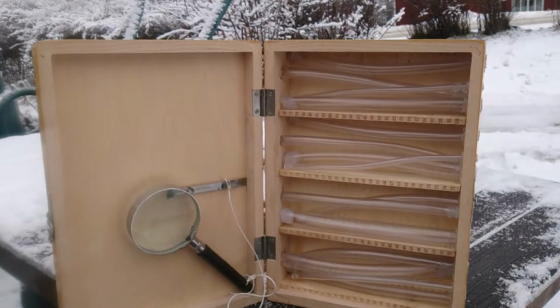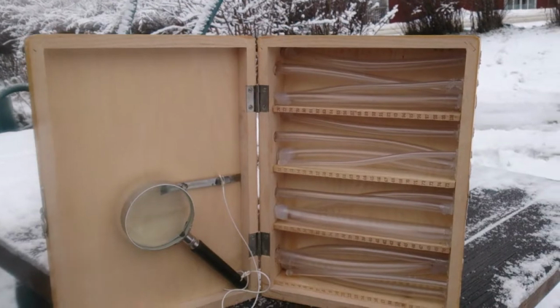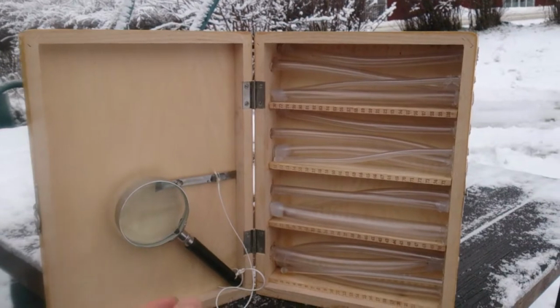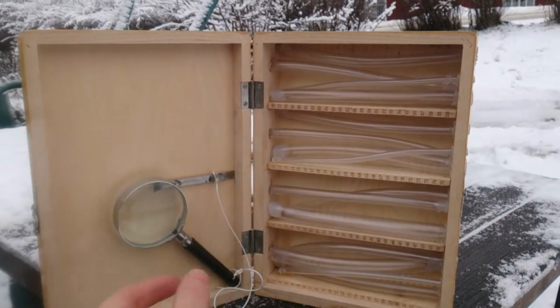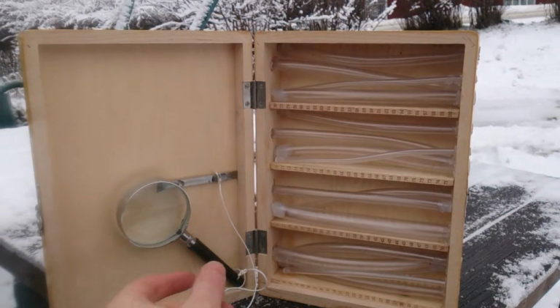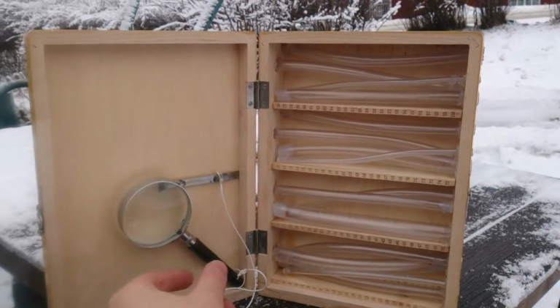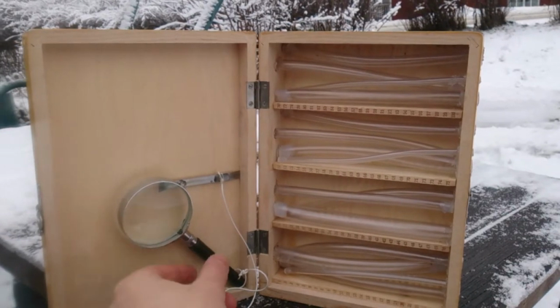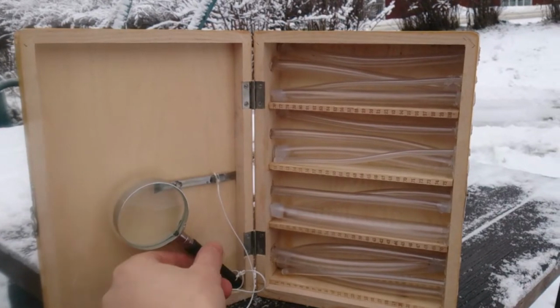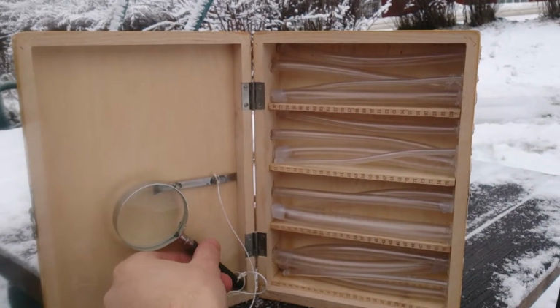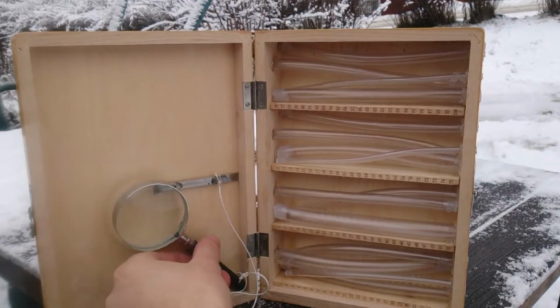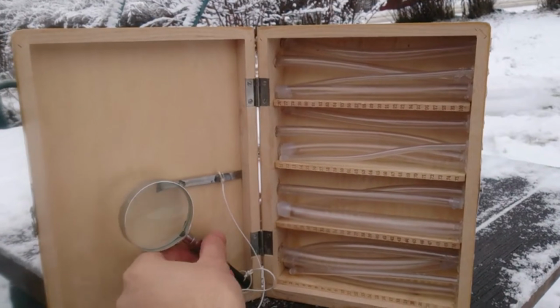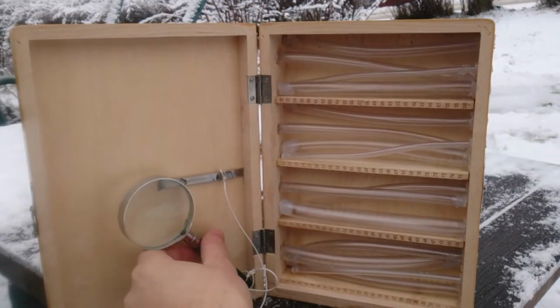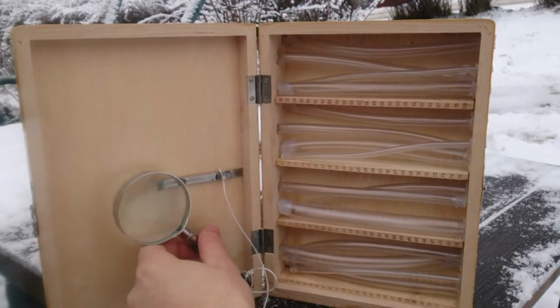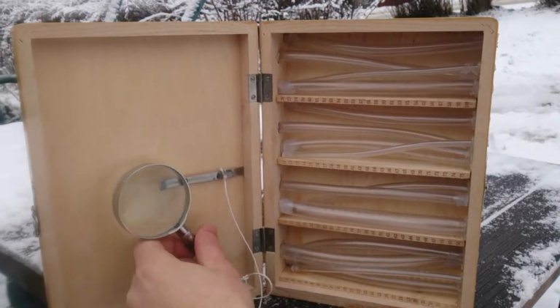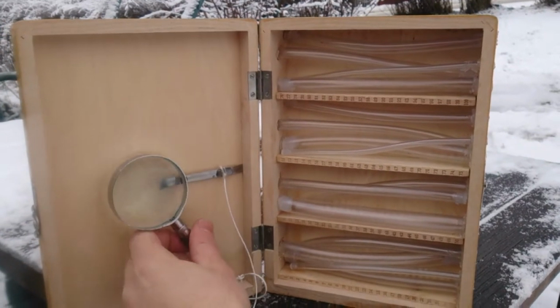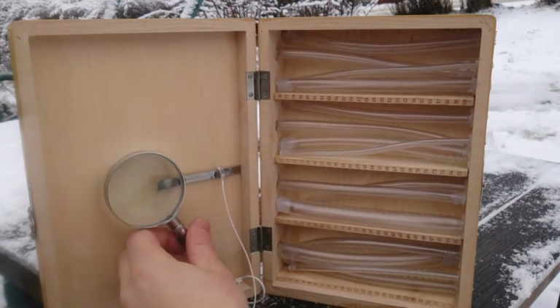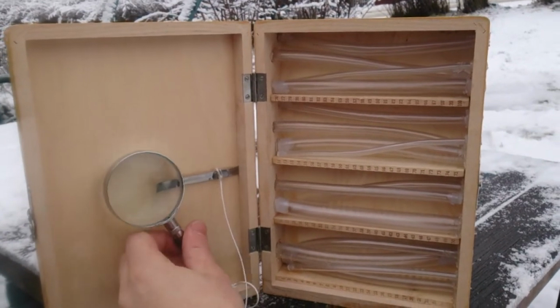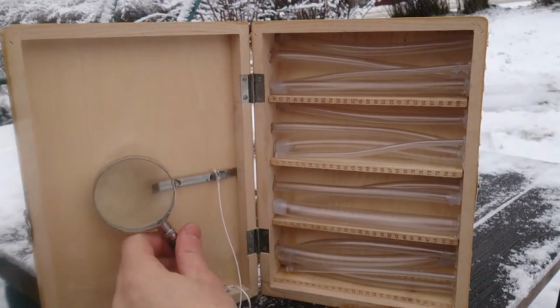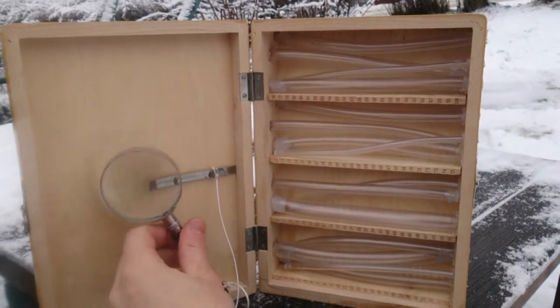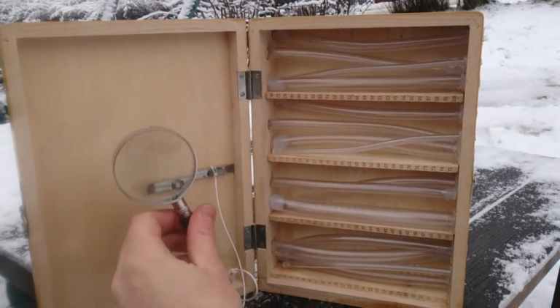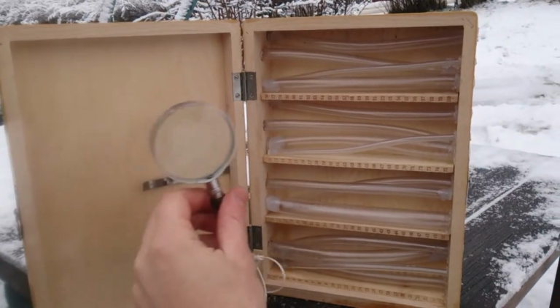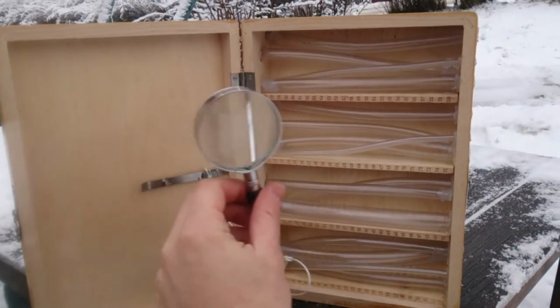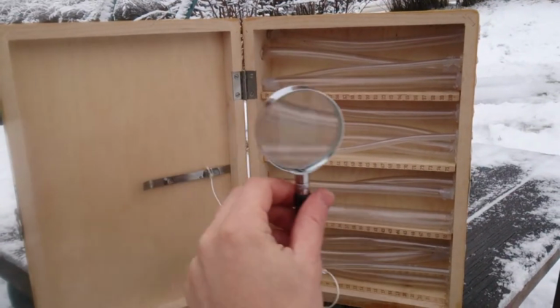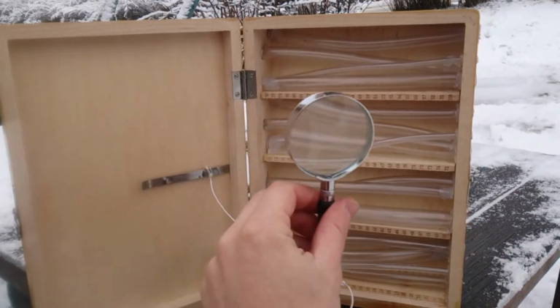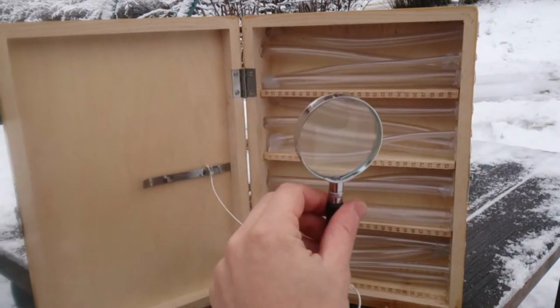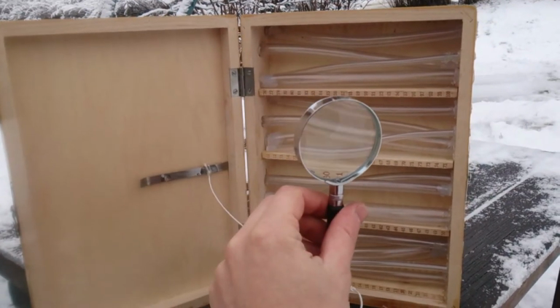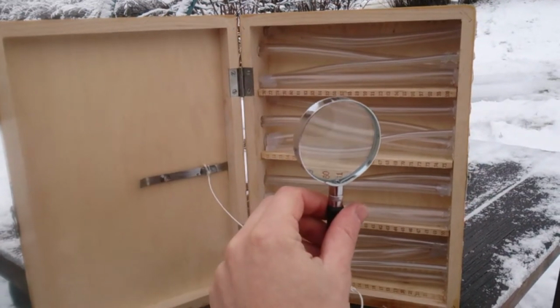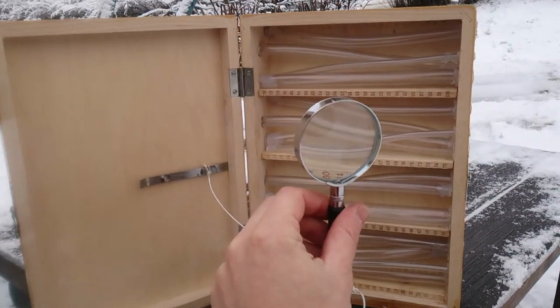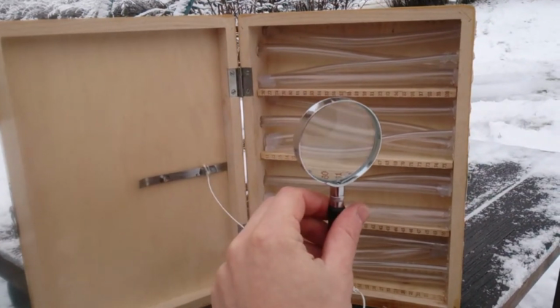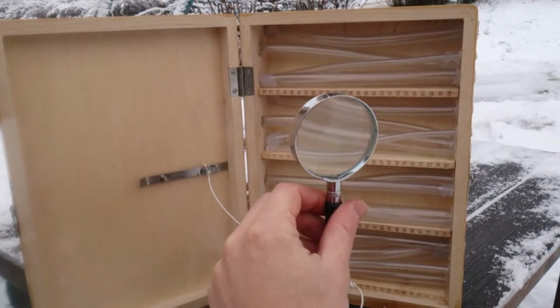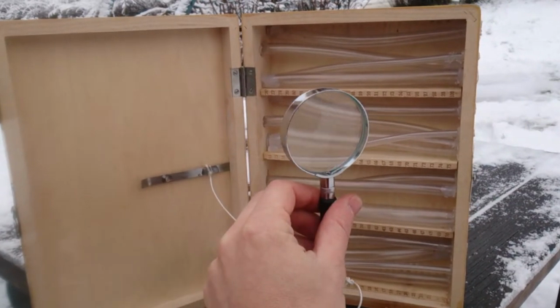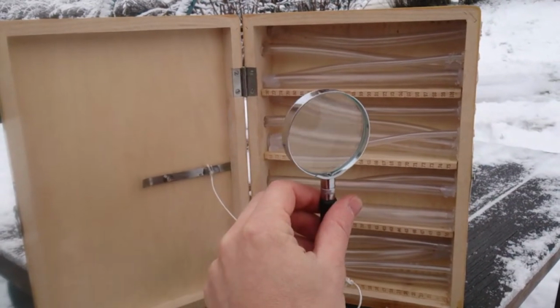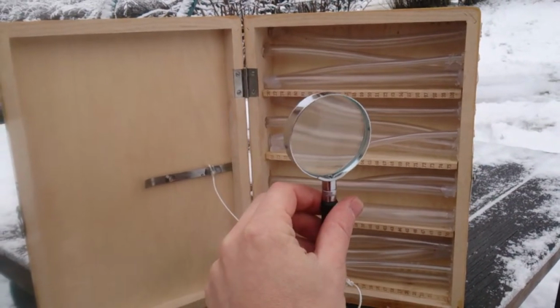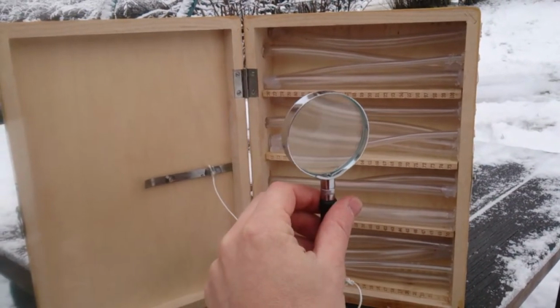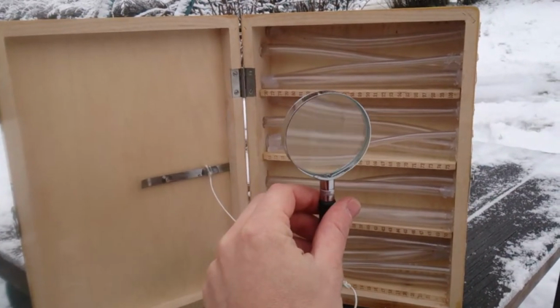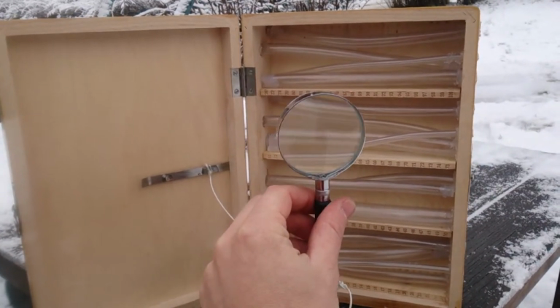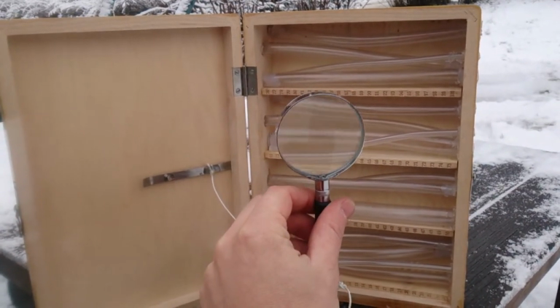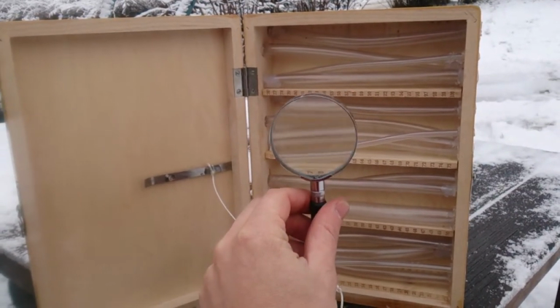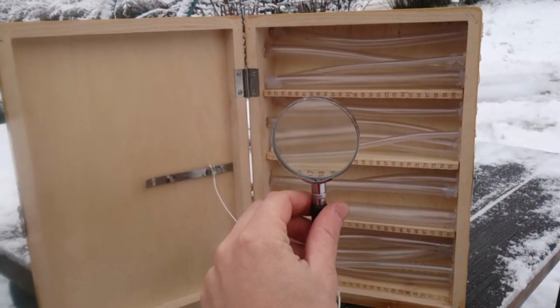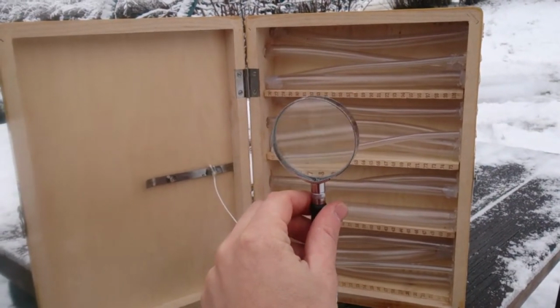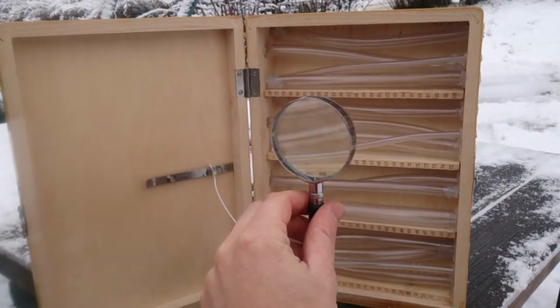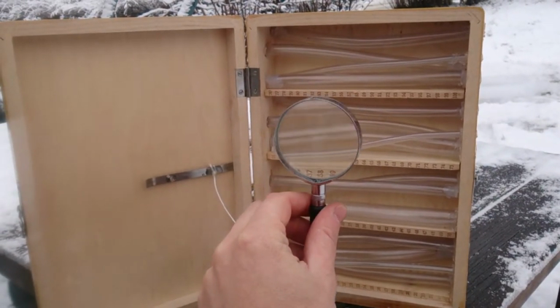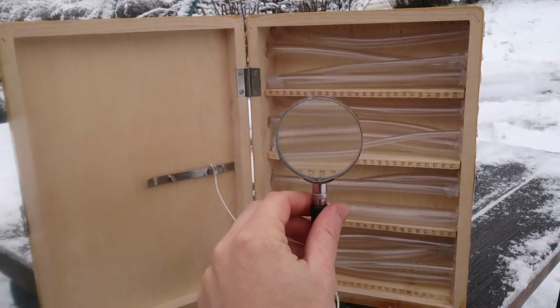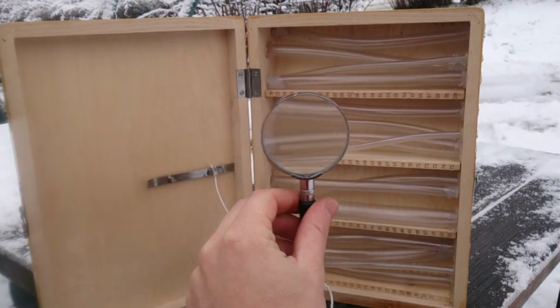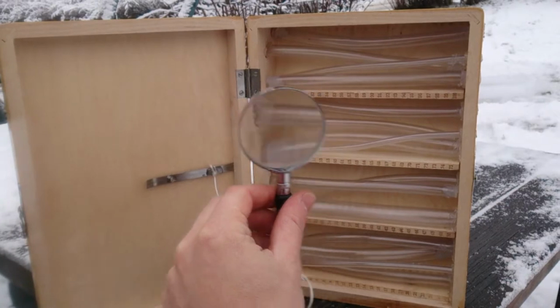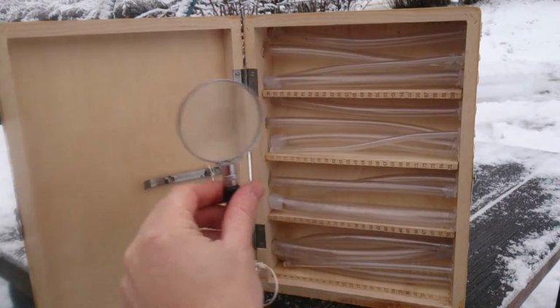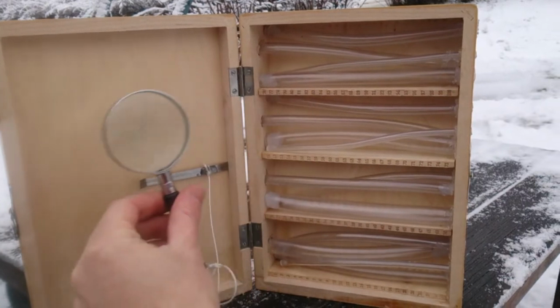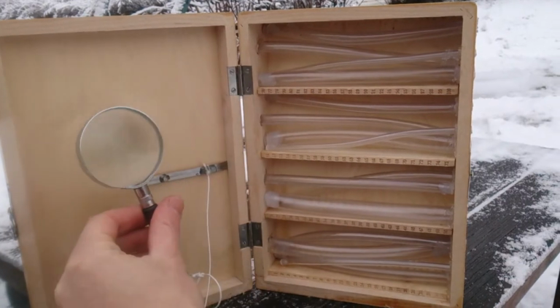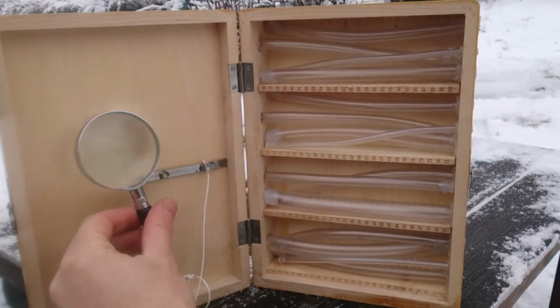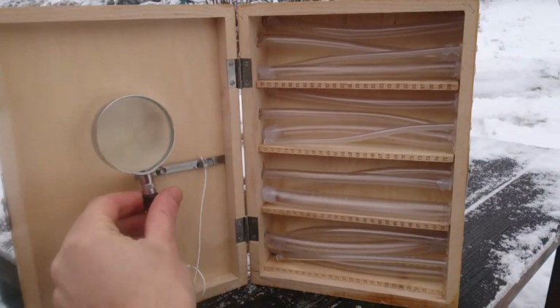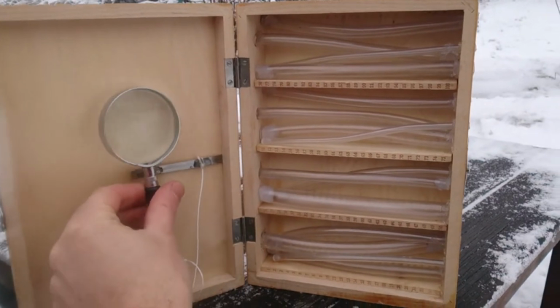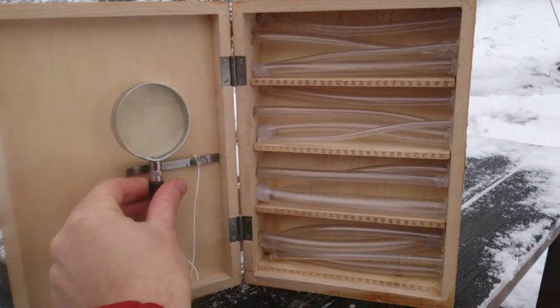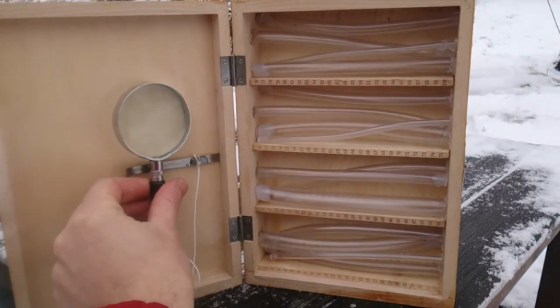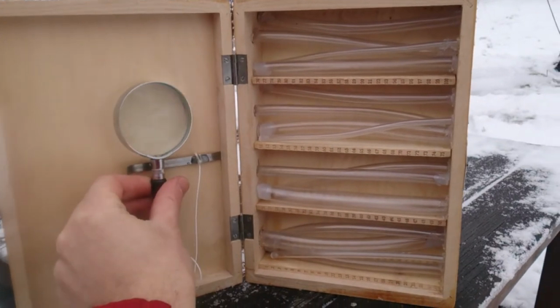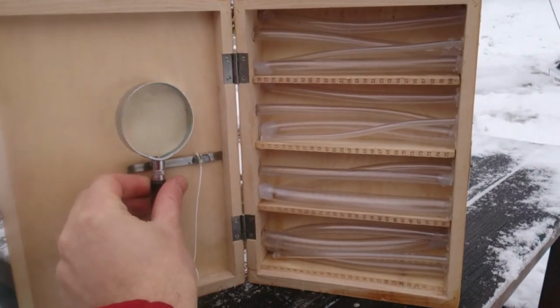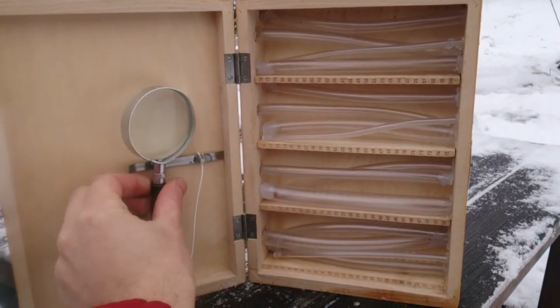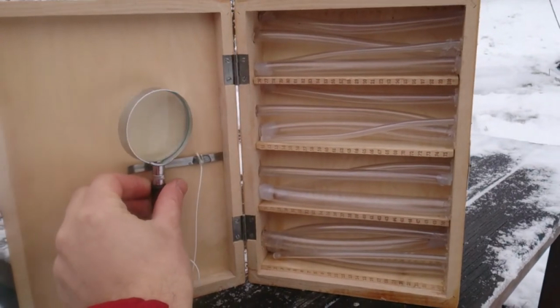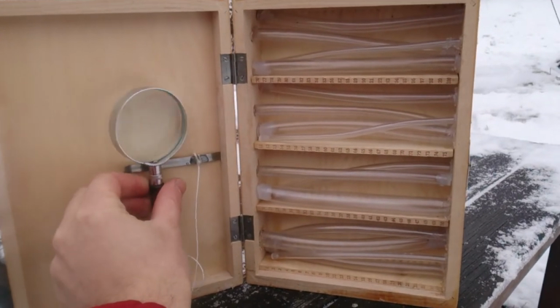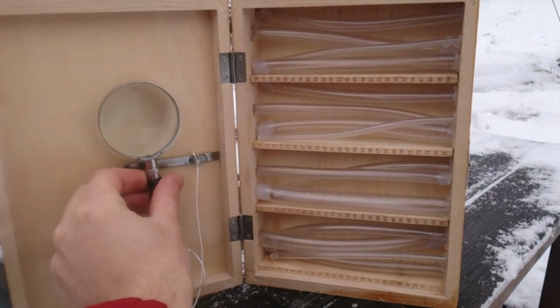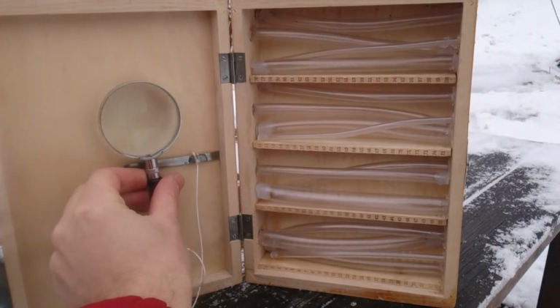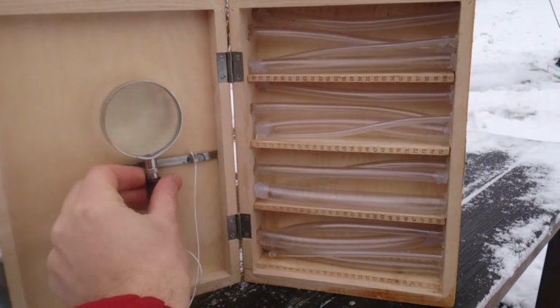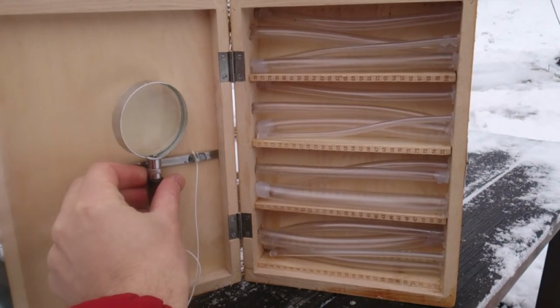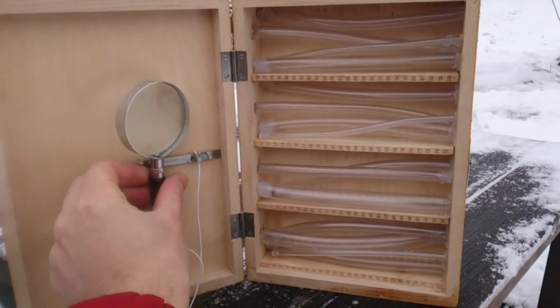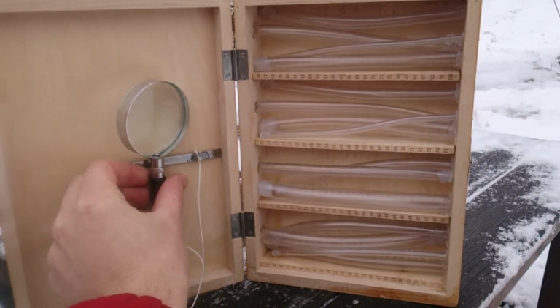There's also a magnifying glass so you can look at them better, and it's fastened with a magnet.